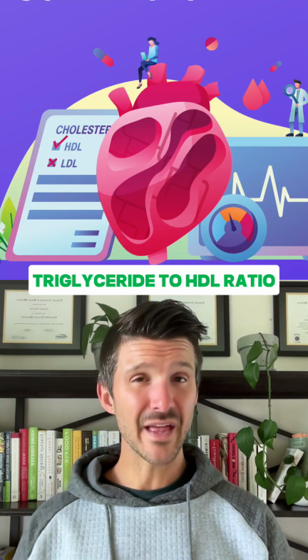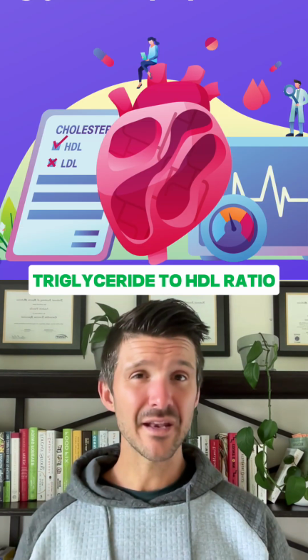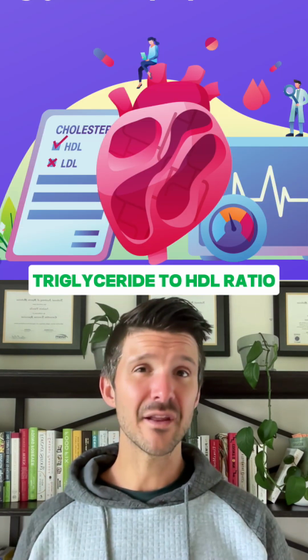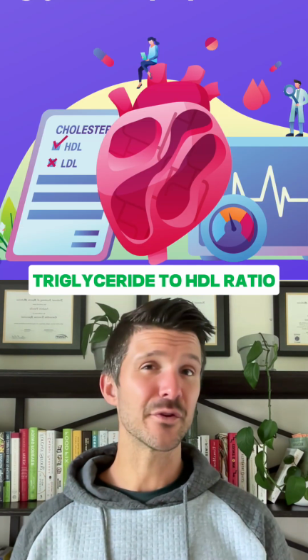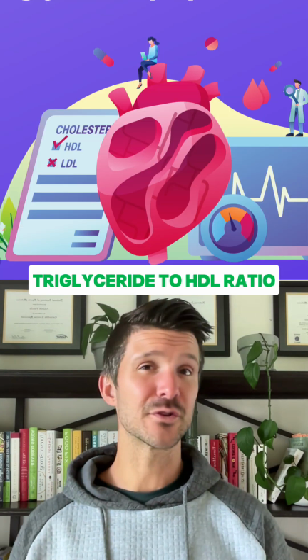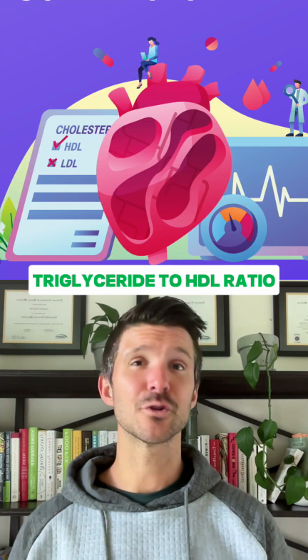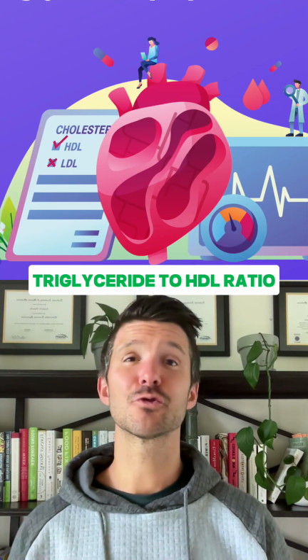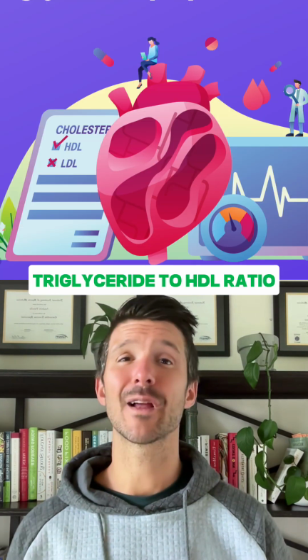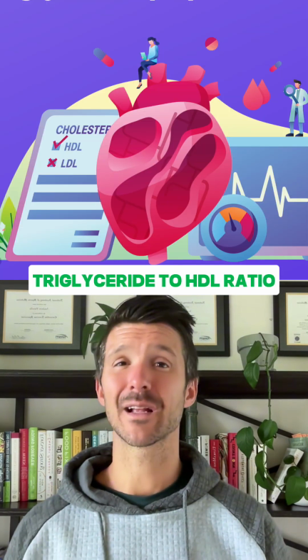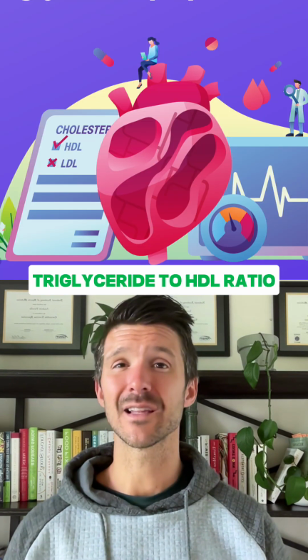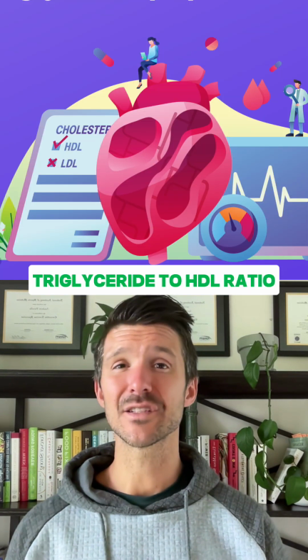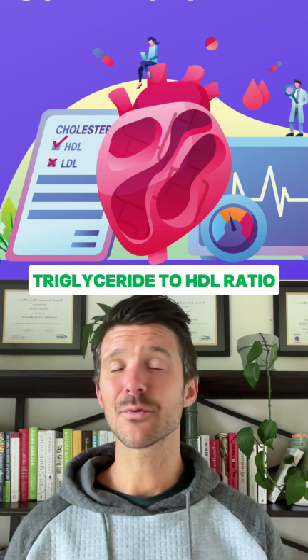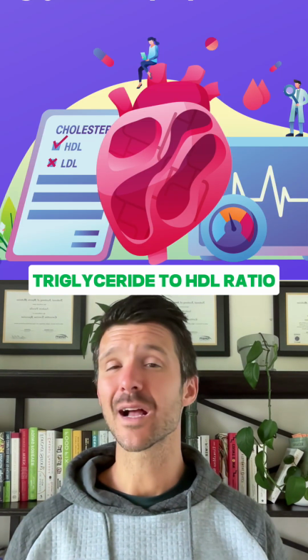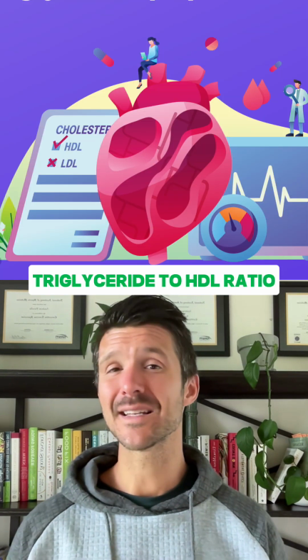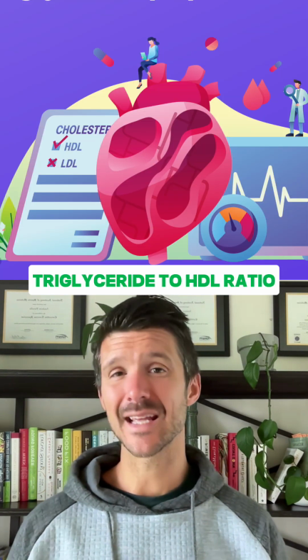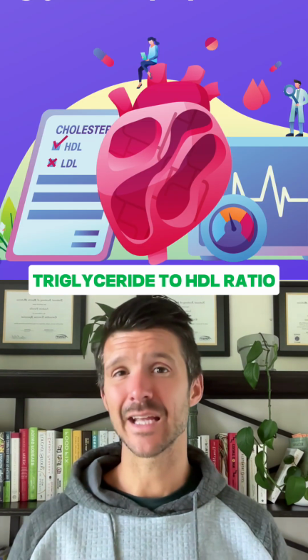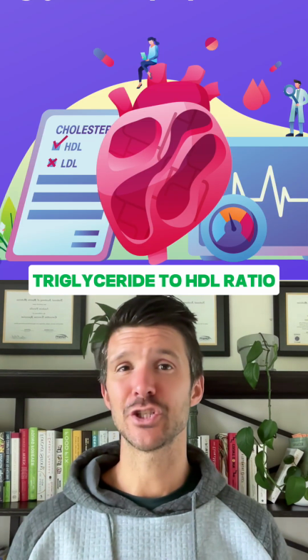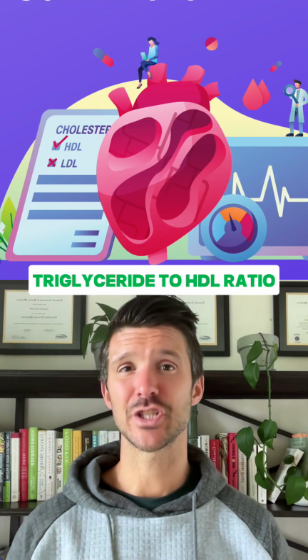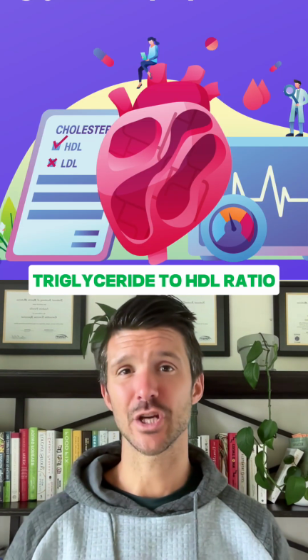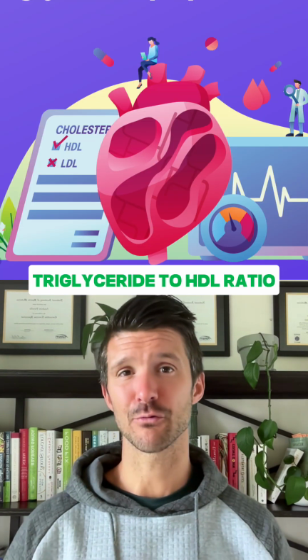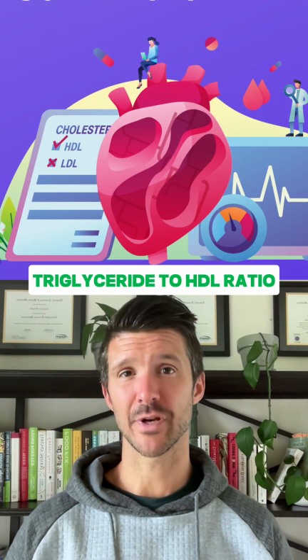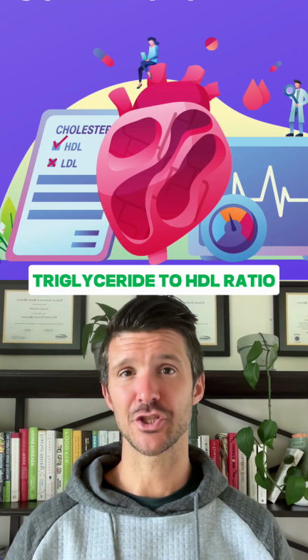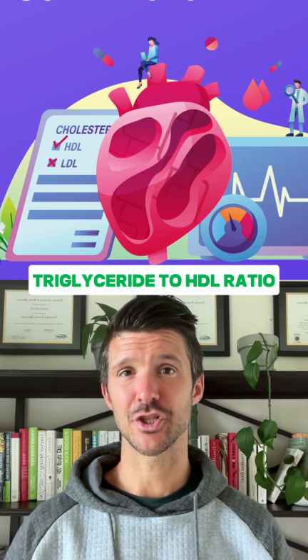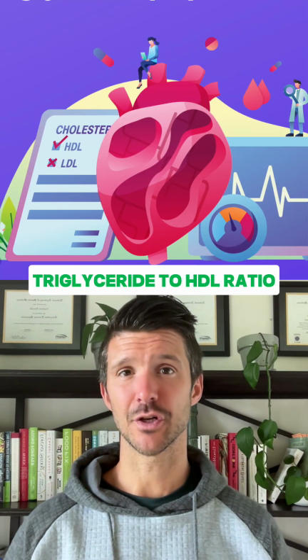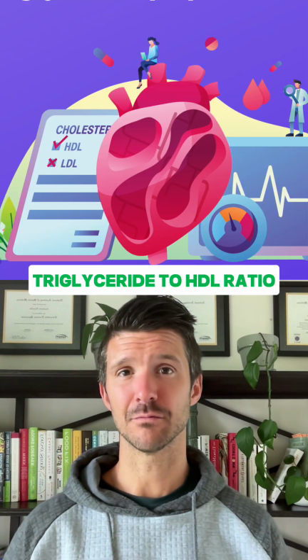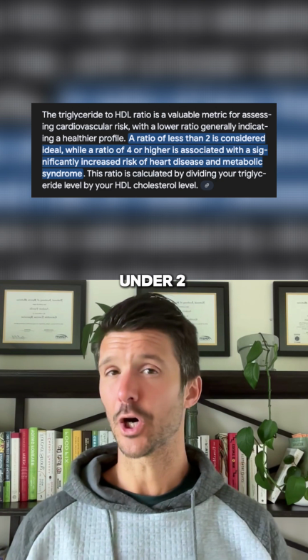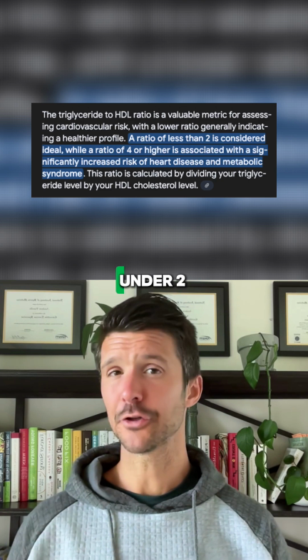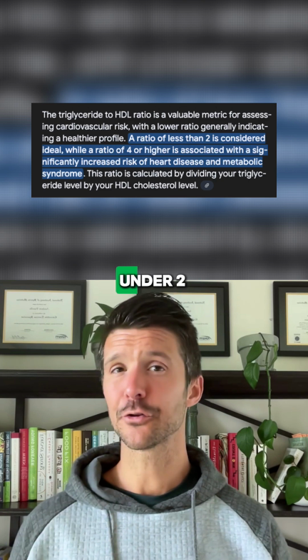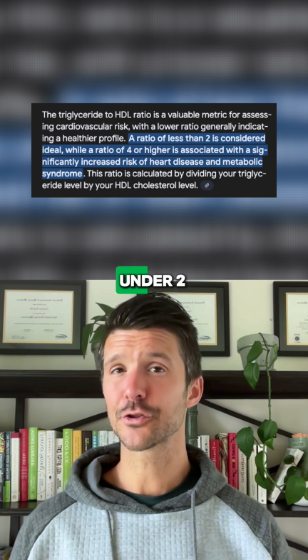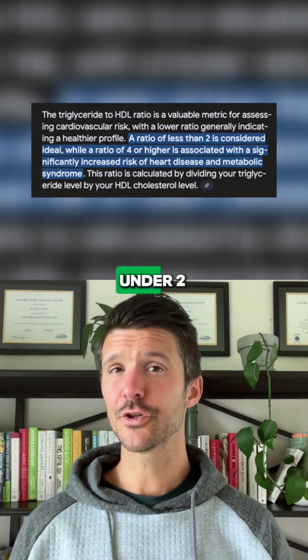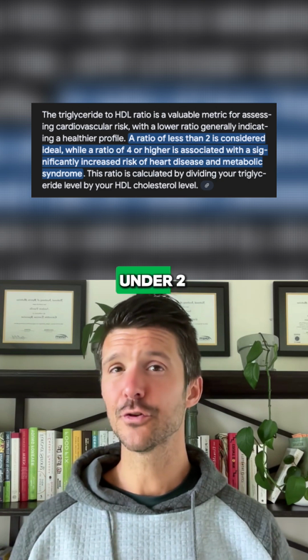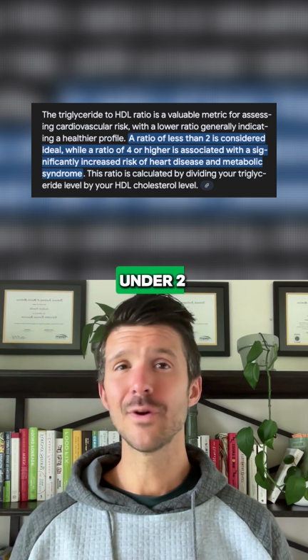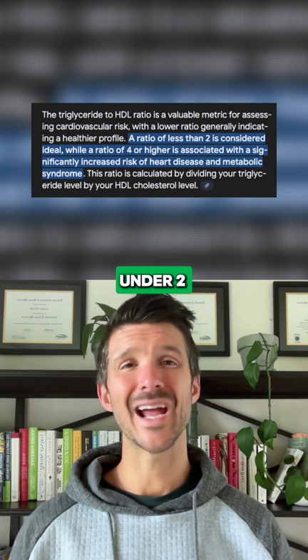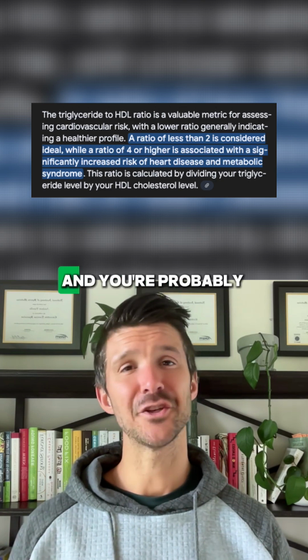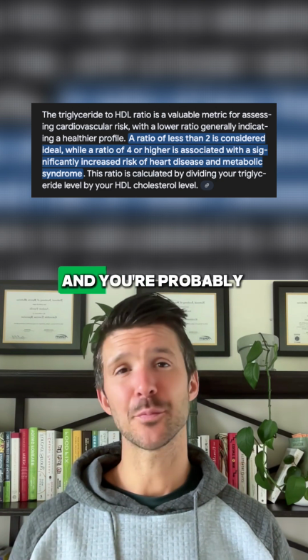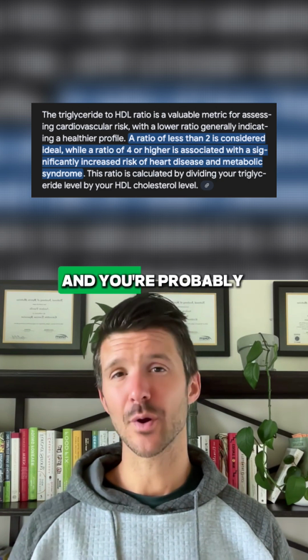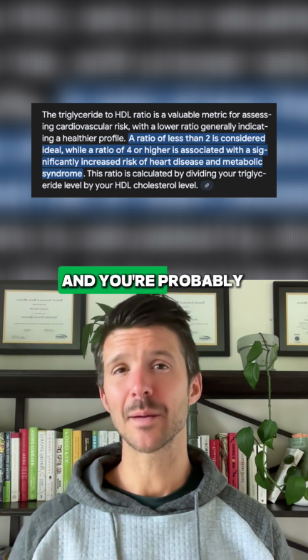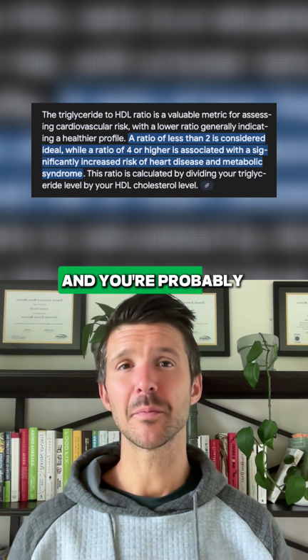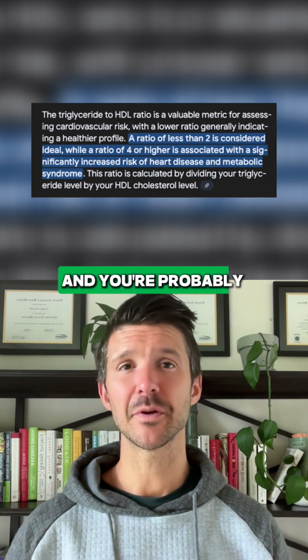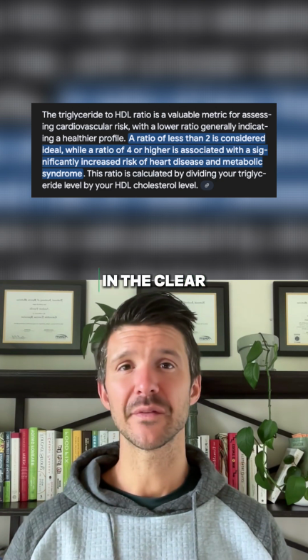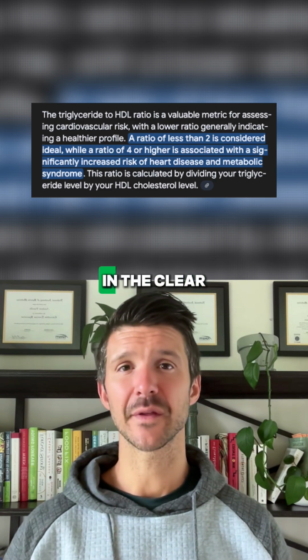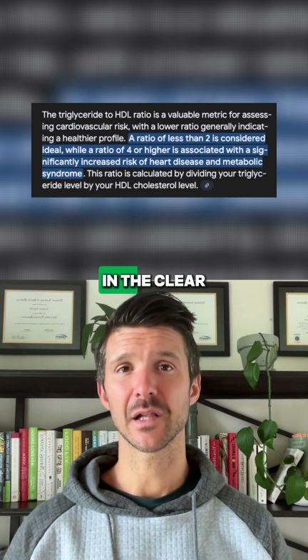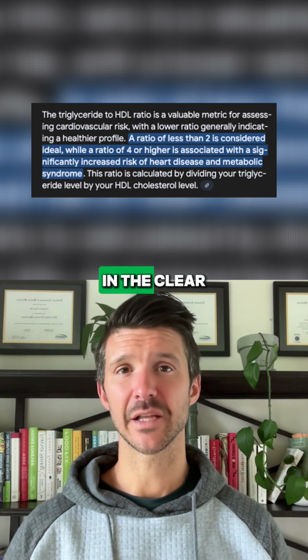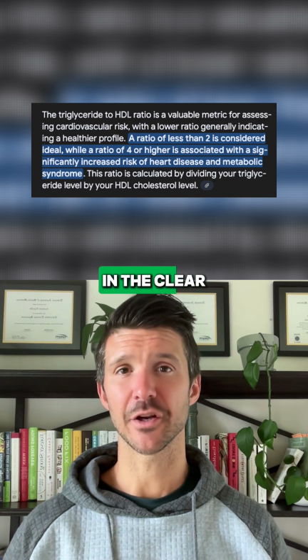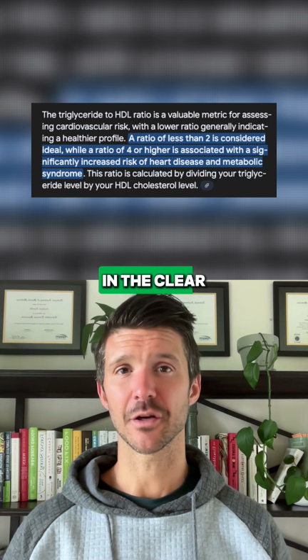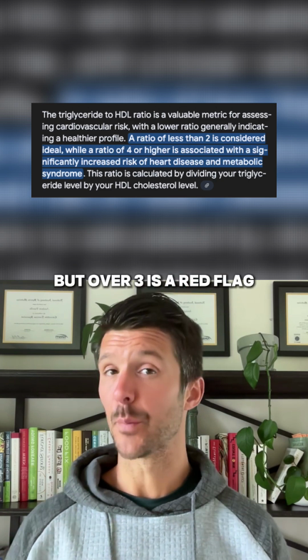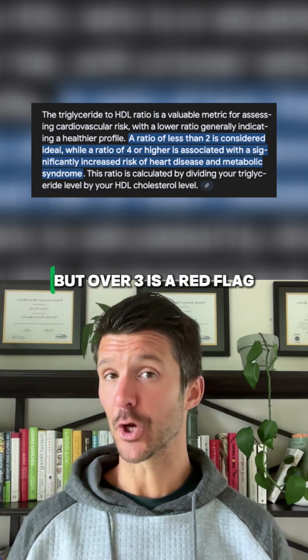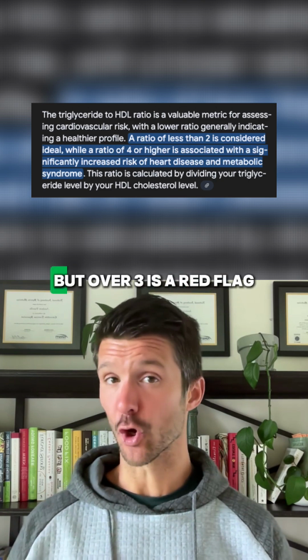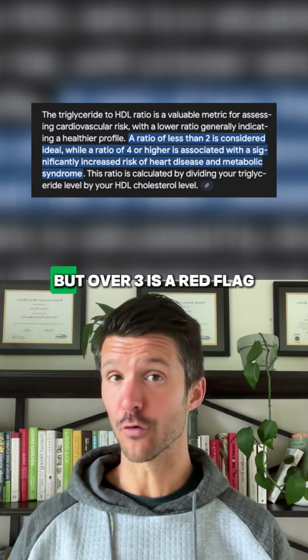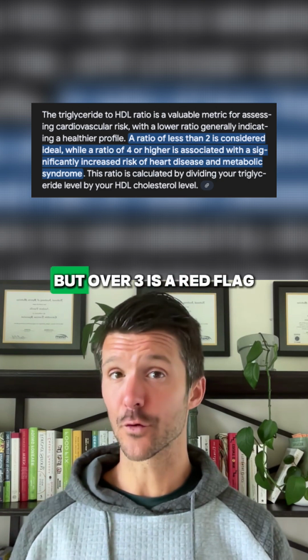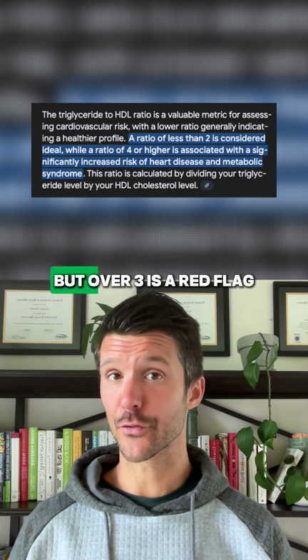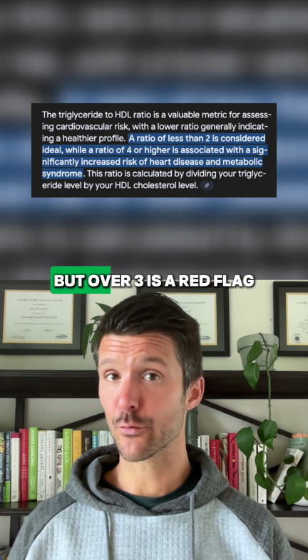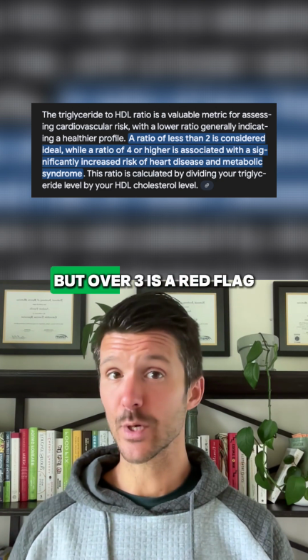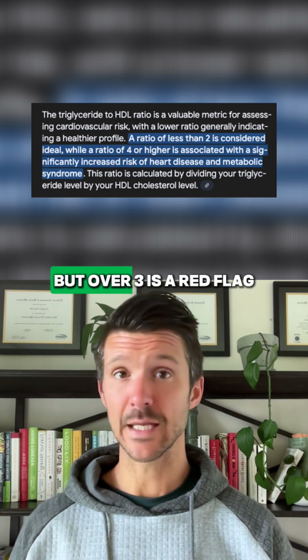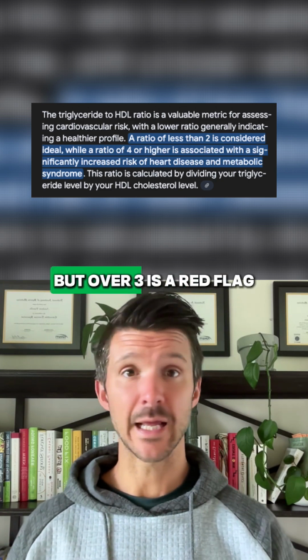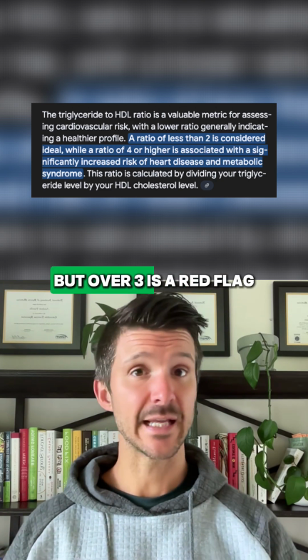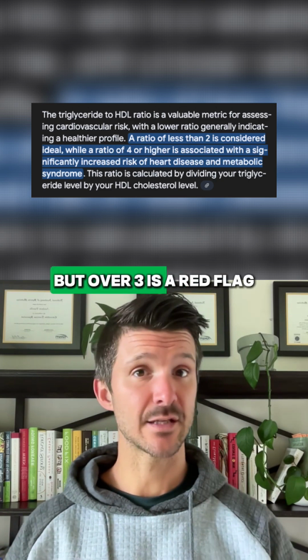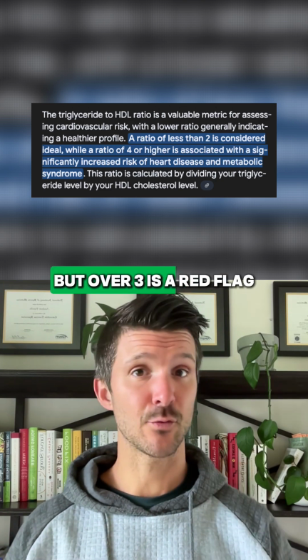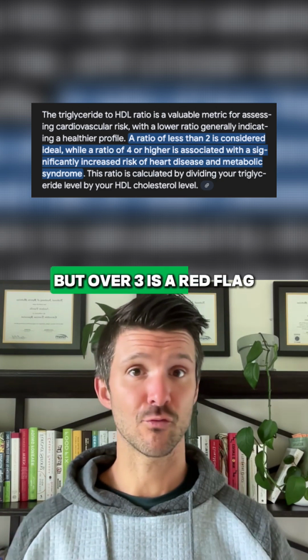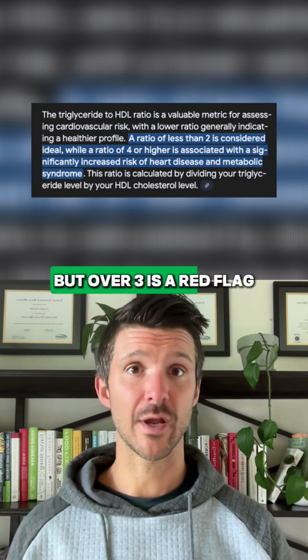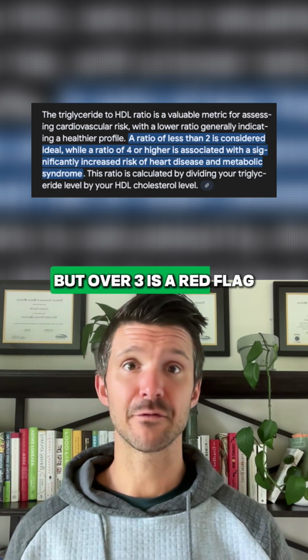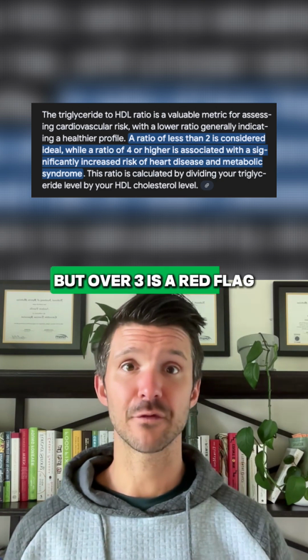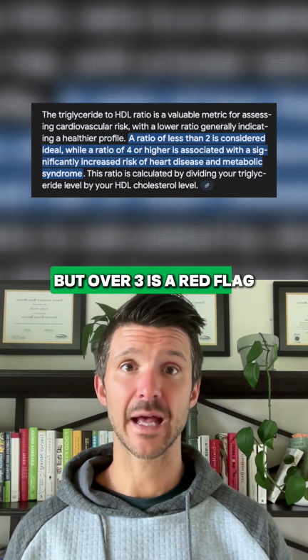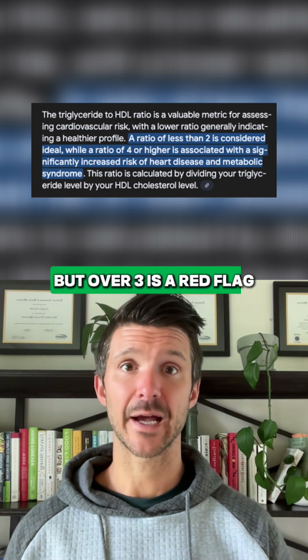Then there's your triglyceride to HDL ratio. Under two and you're probably in the clear, but over three is a red flag.